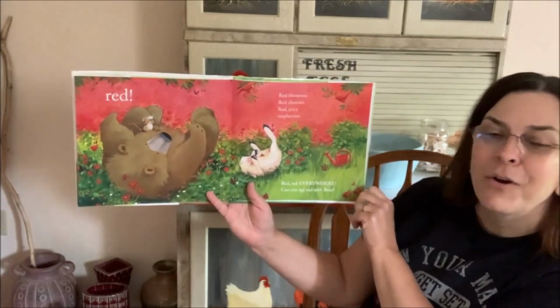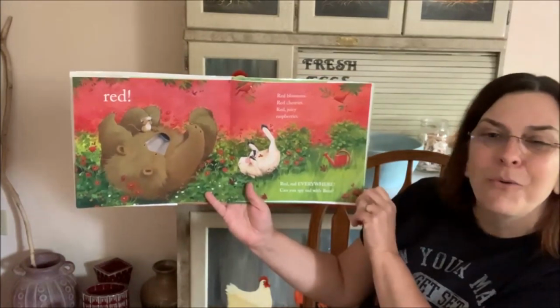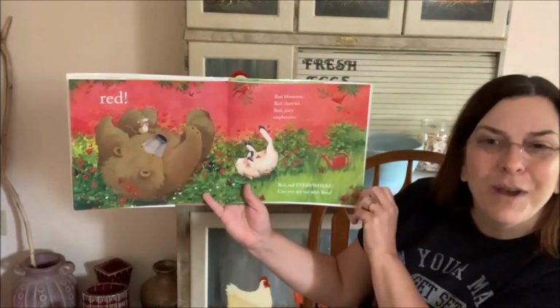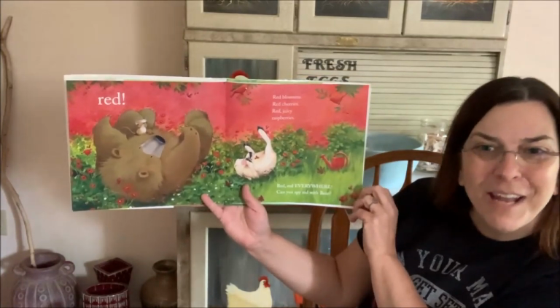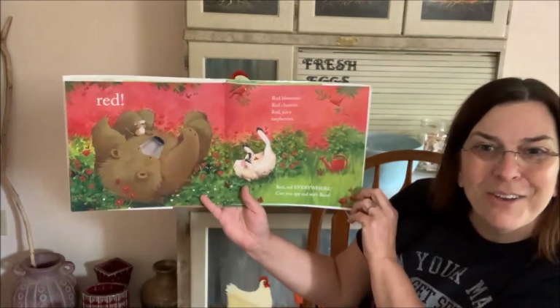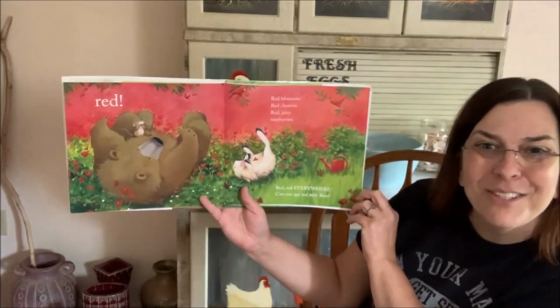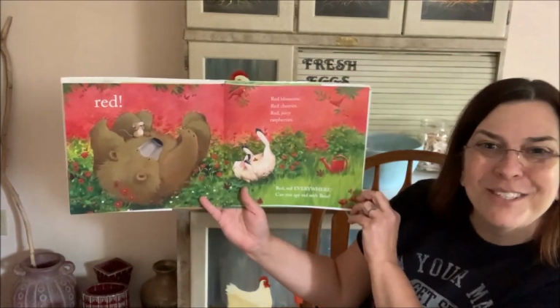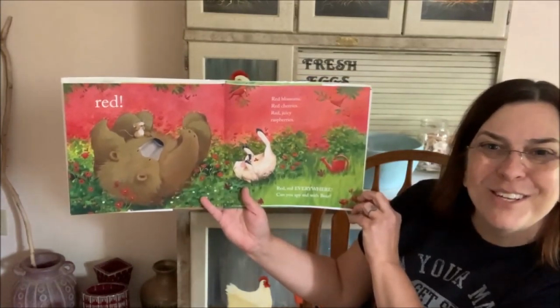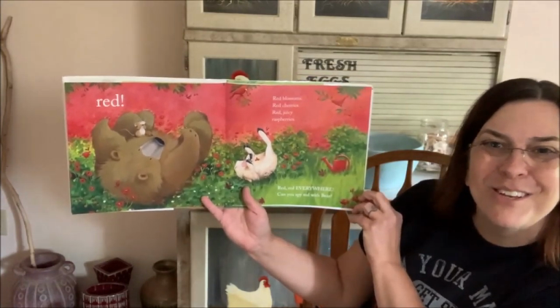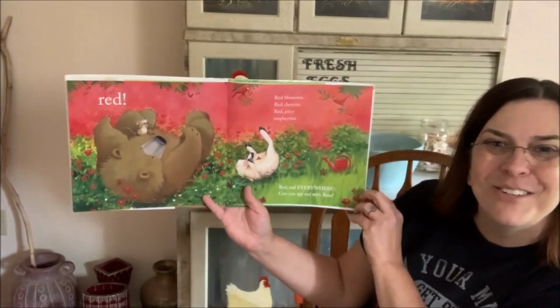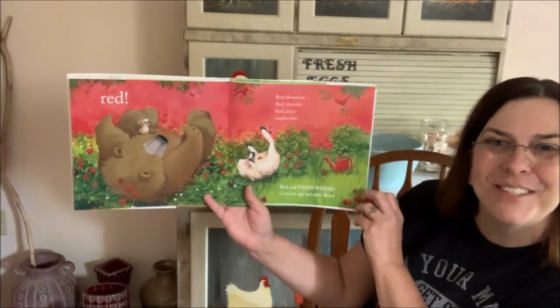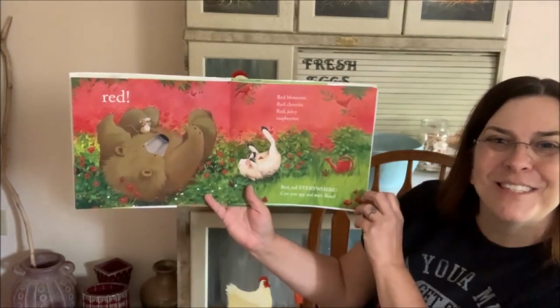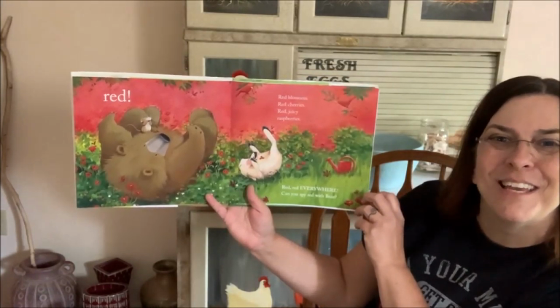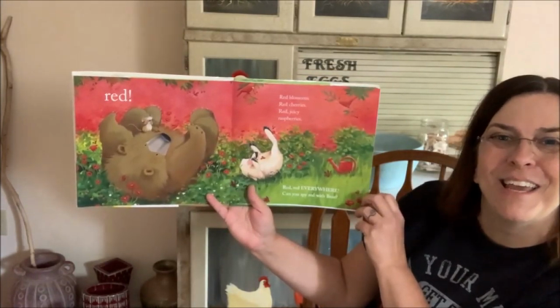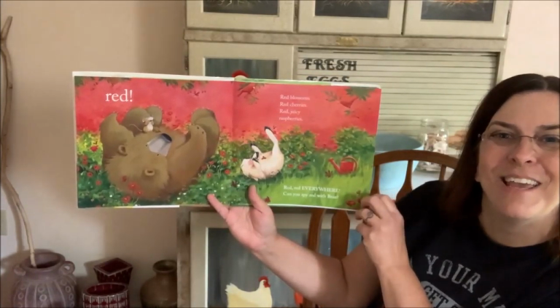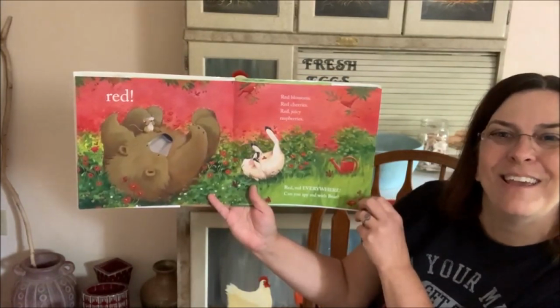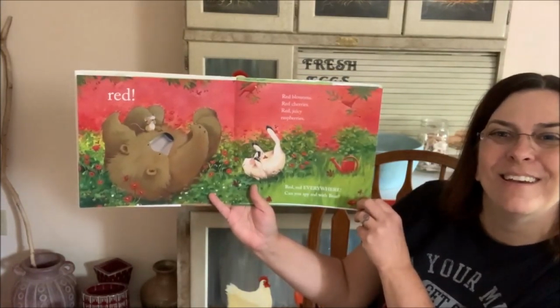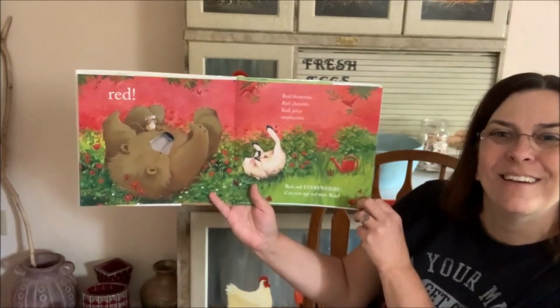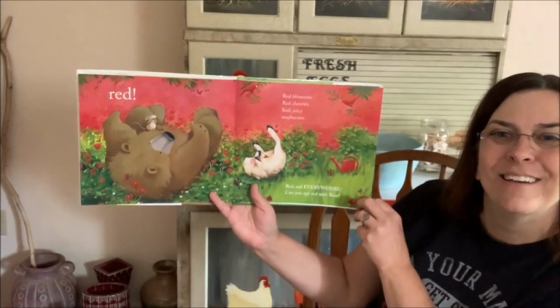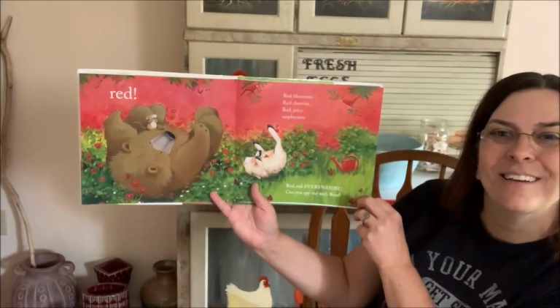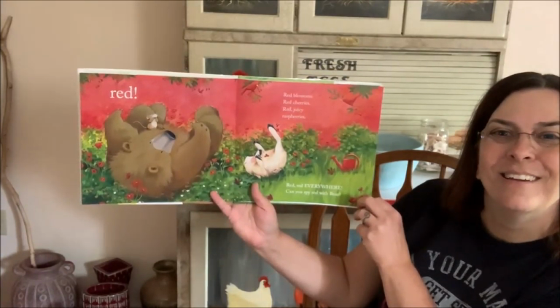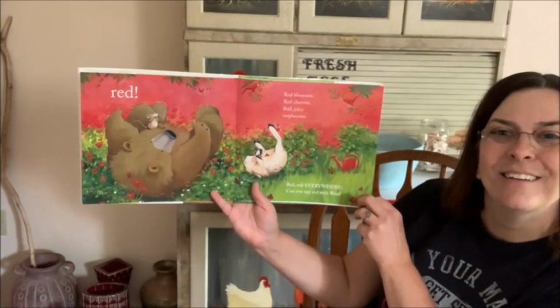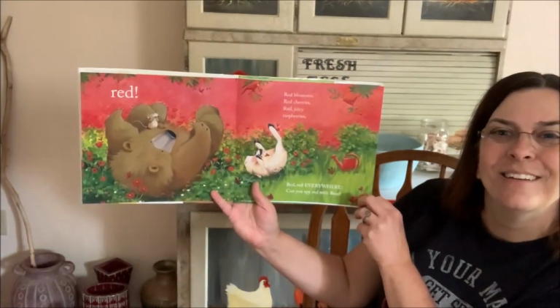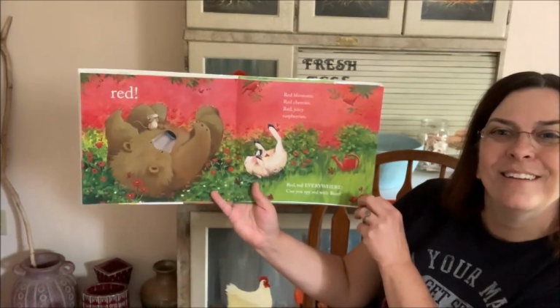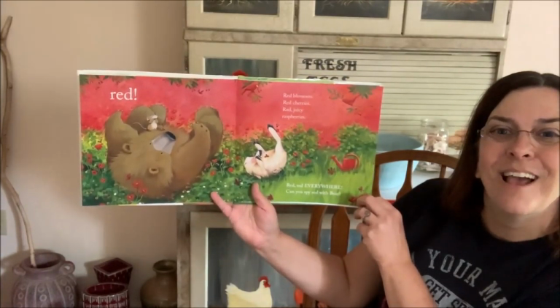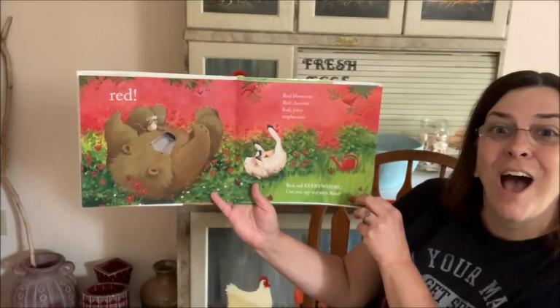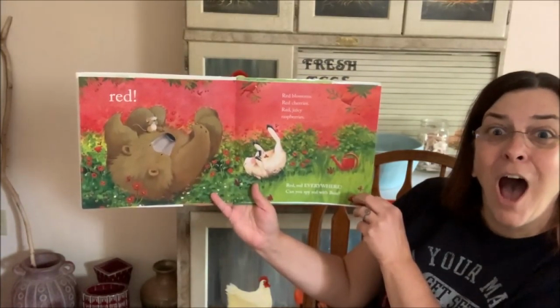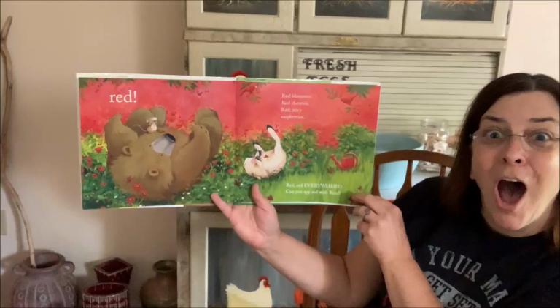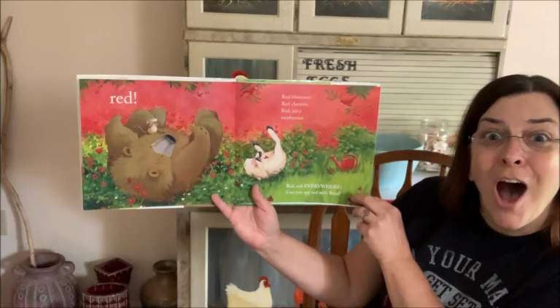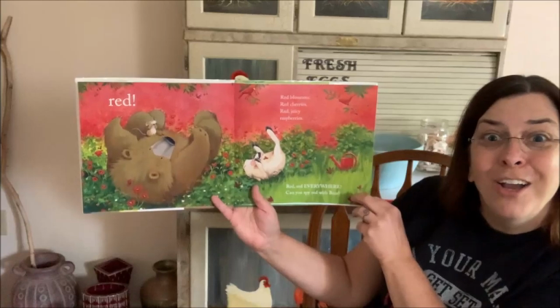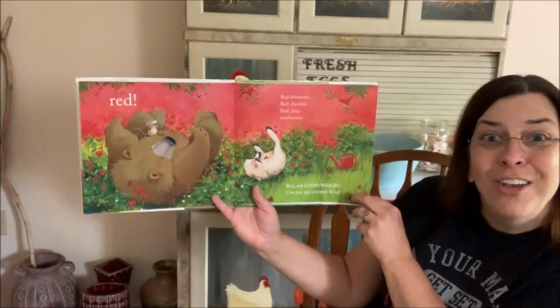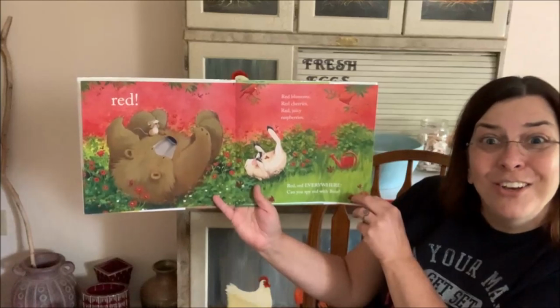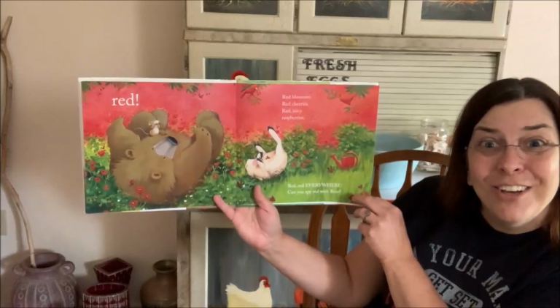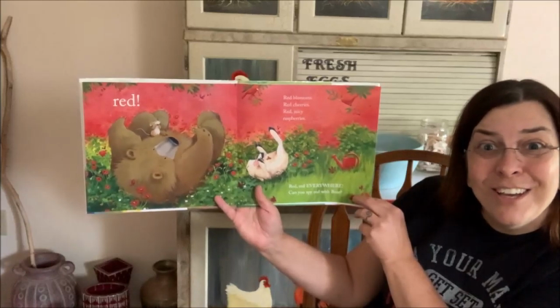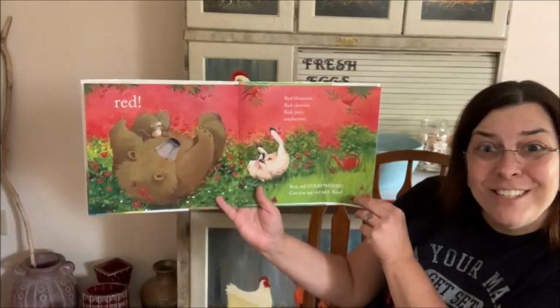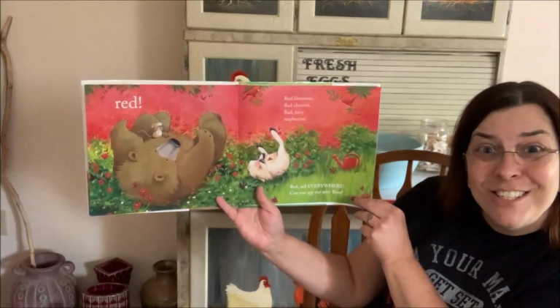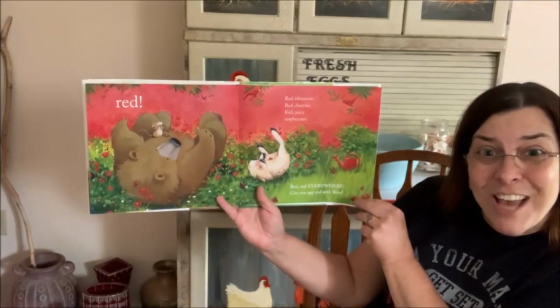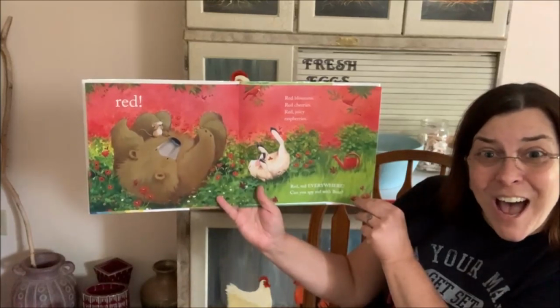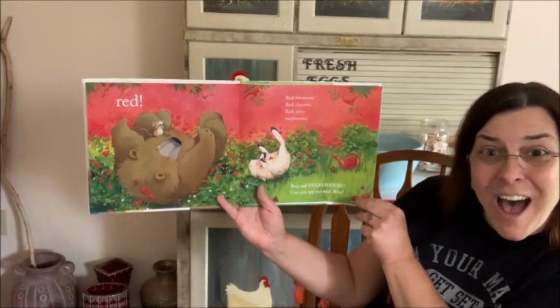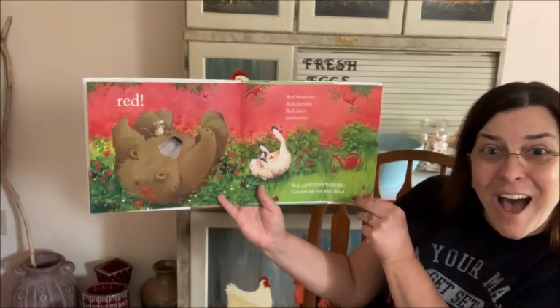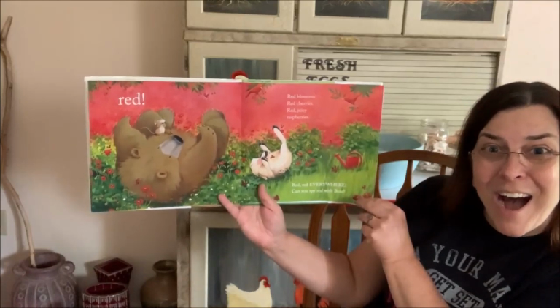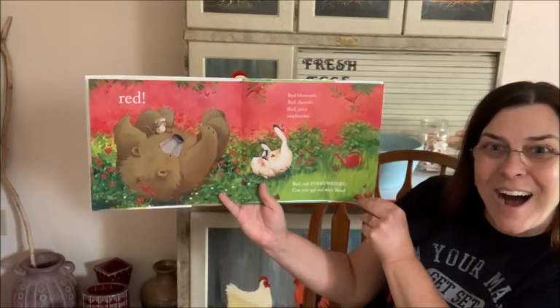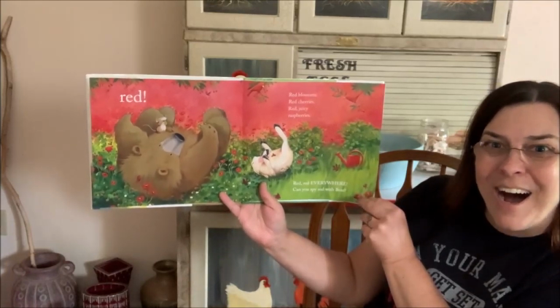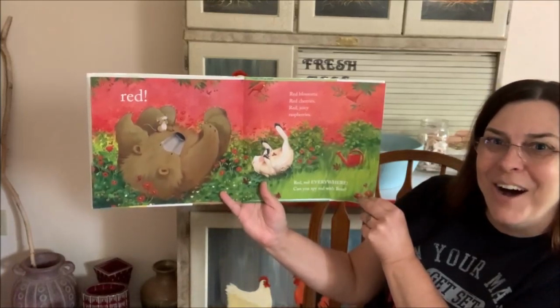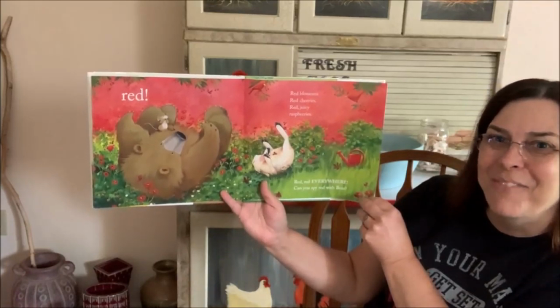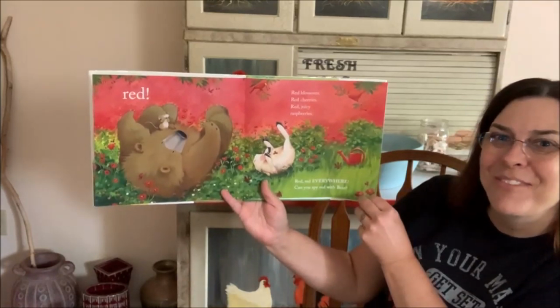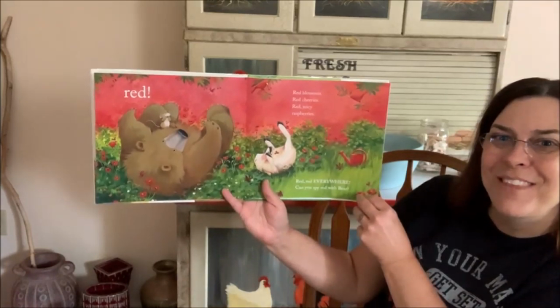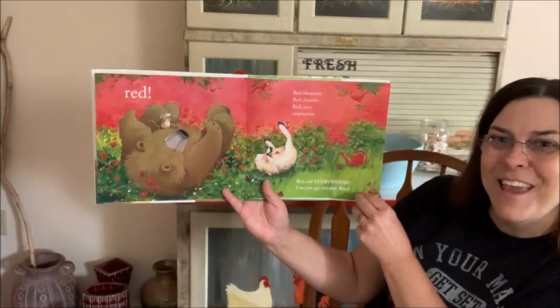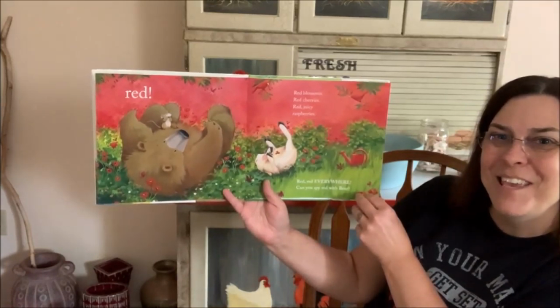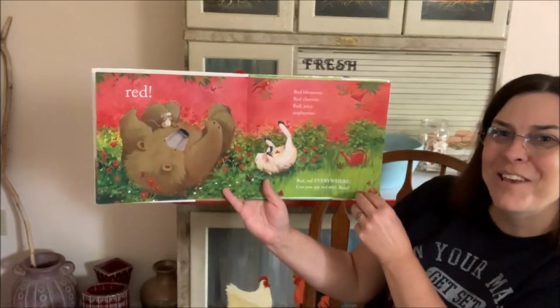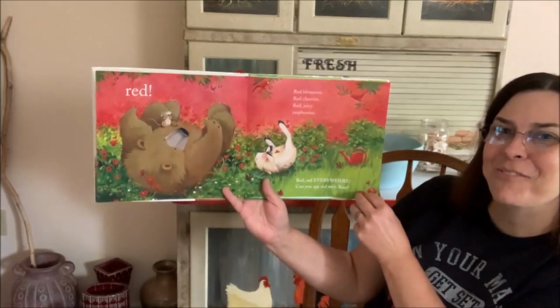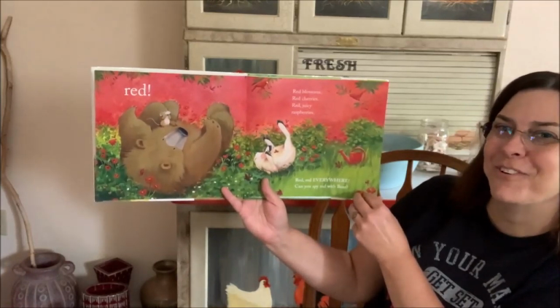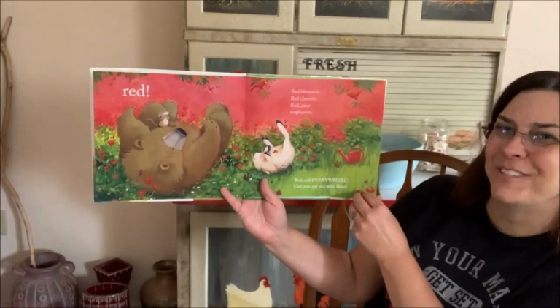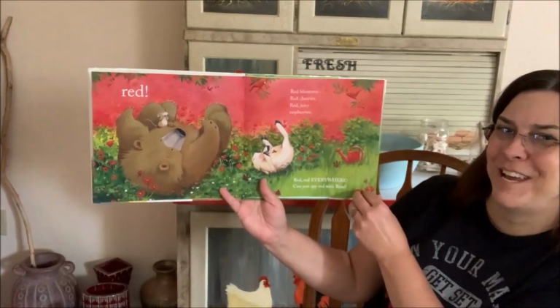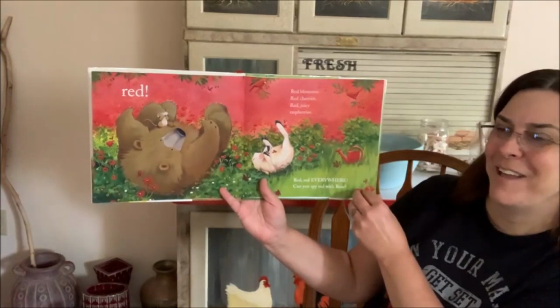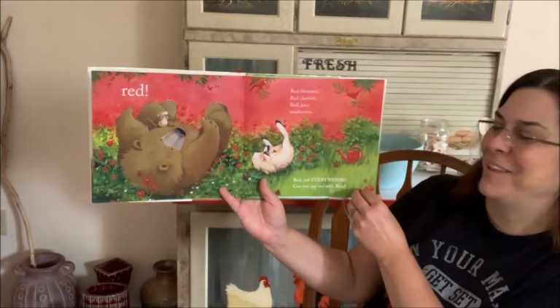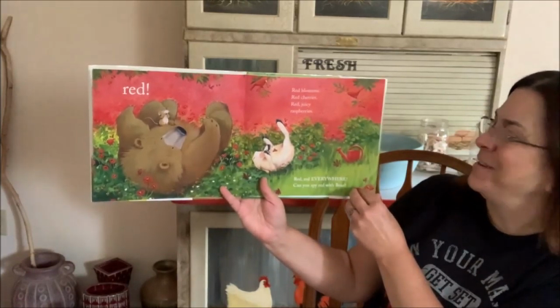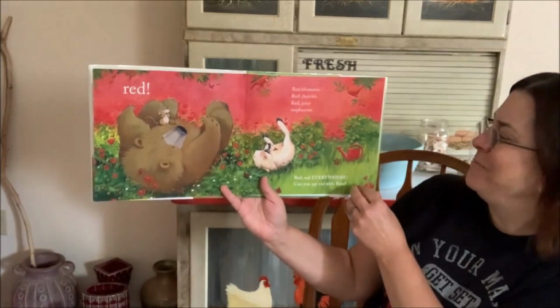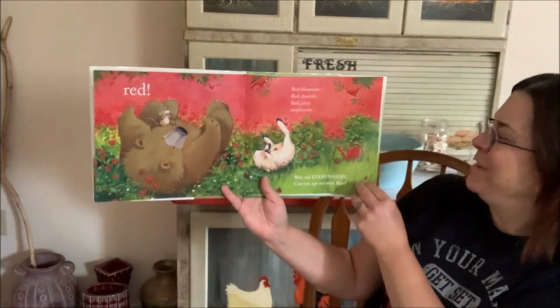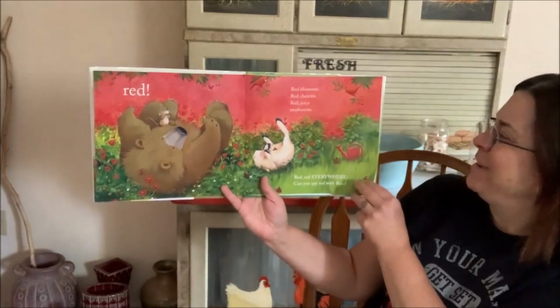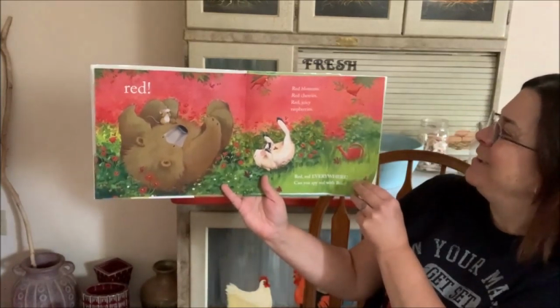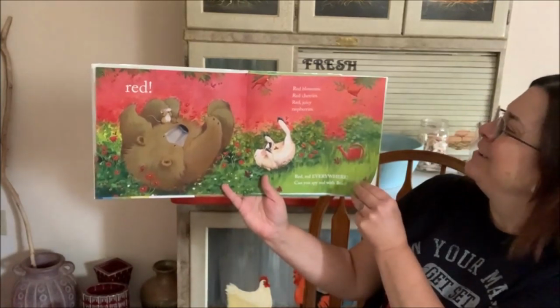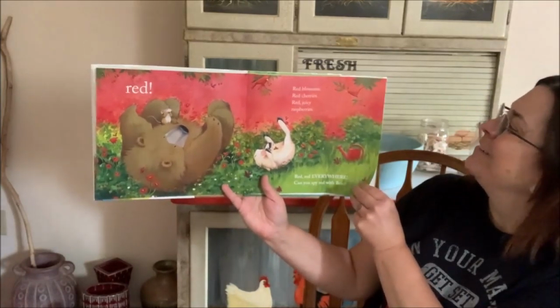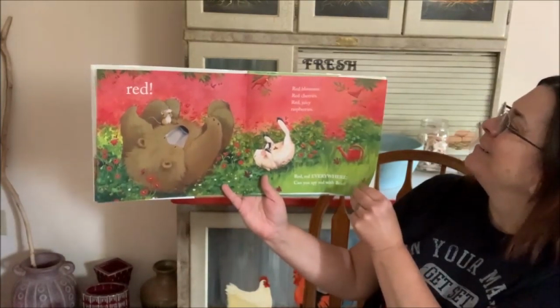What else do you see? Red? Red. Red. Good job! Good job! Thank you for telling me. Red.